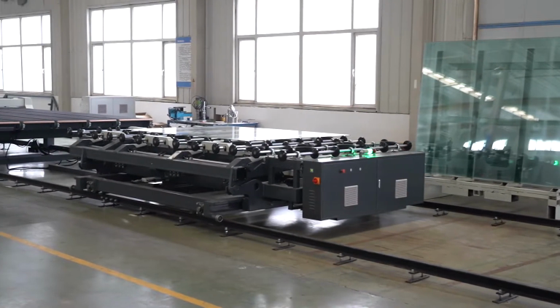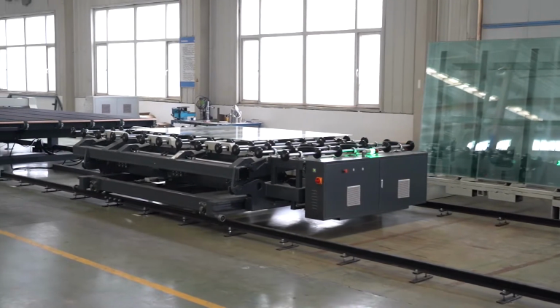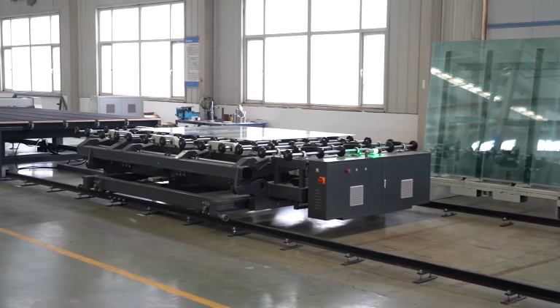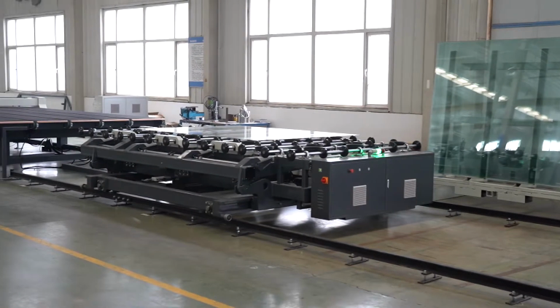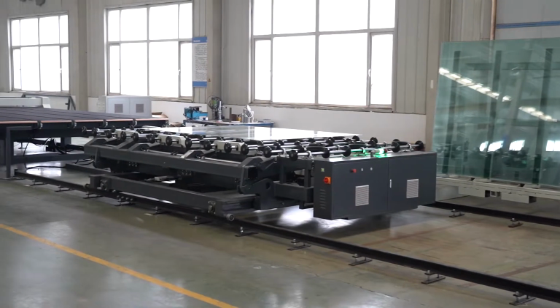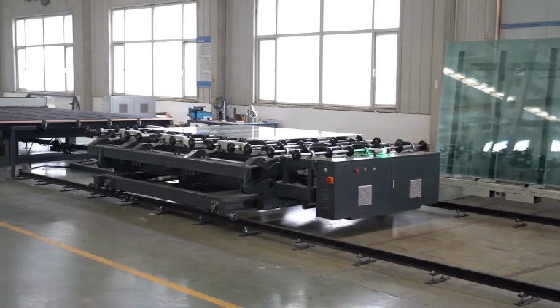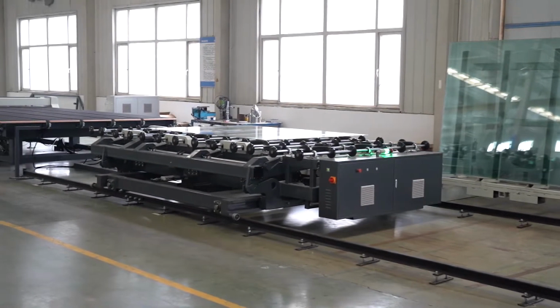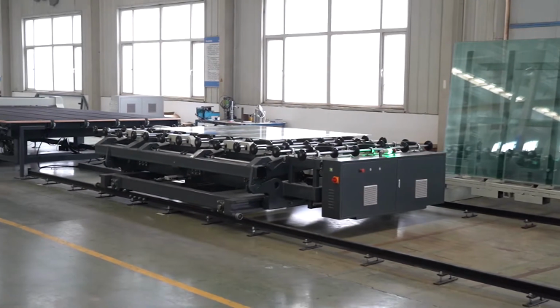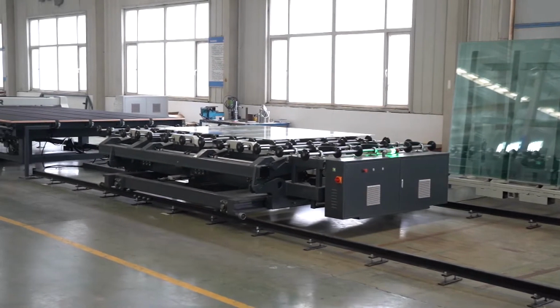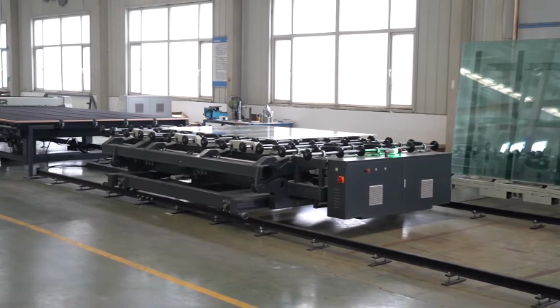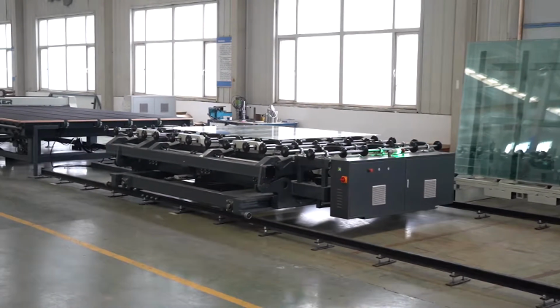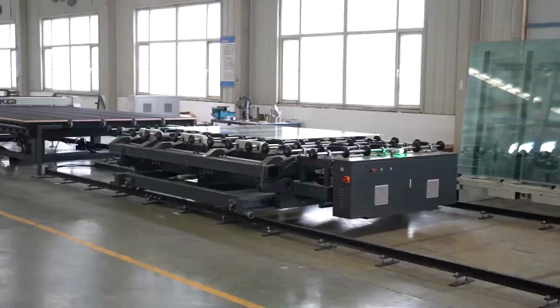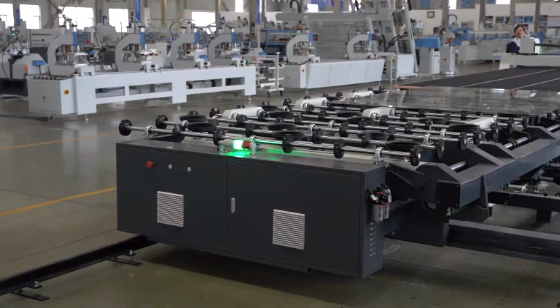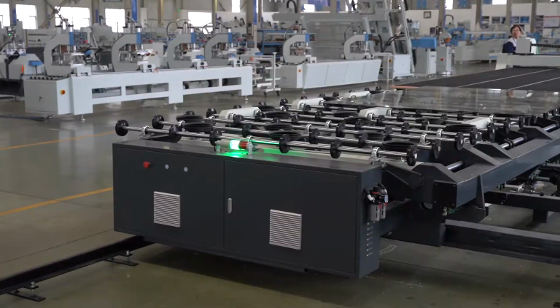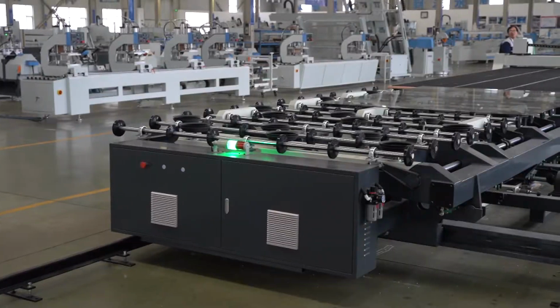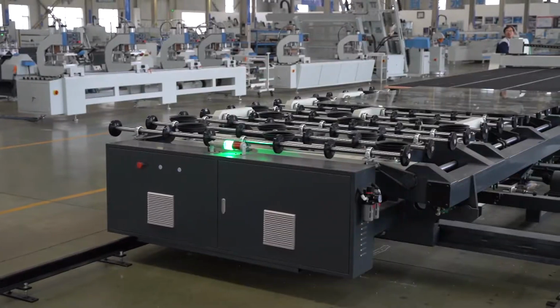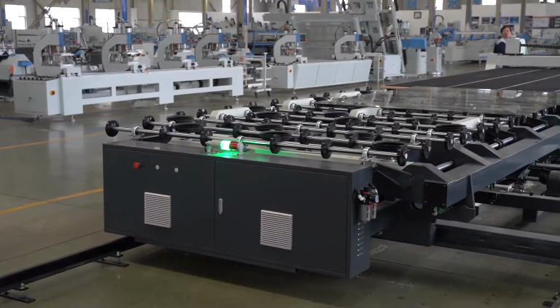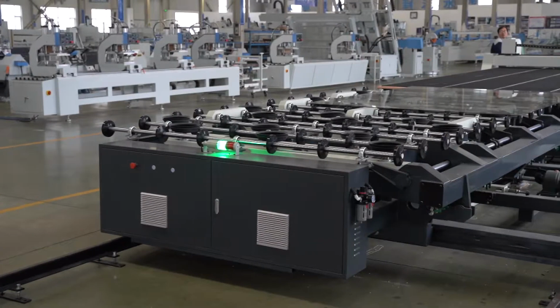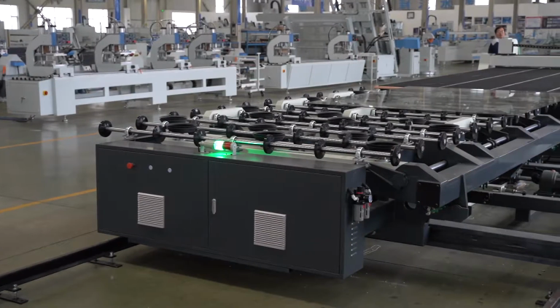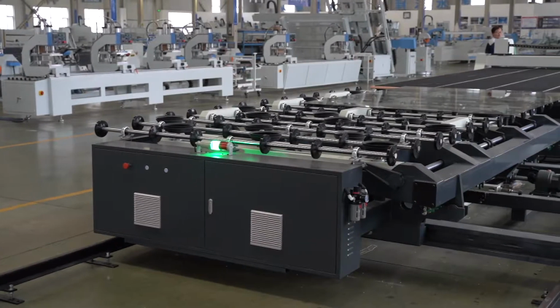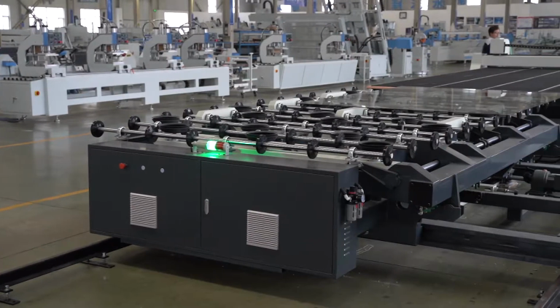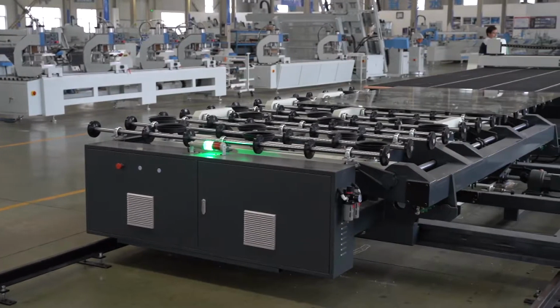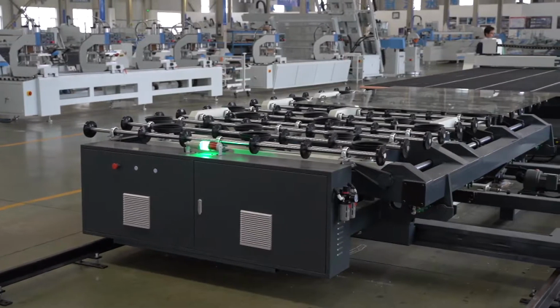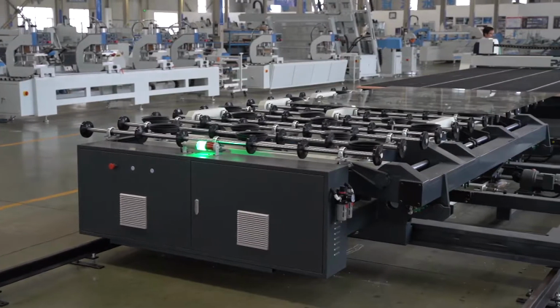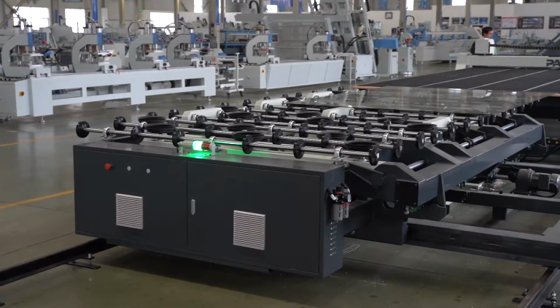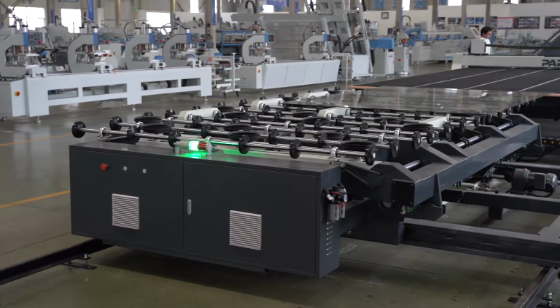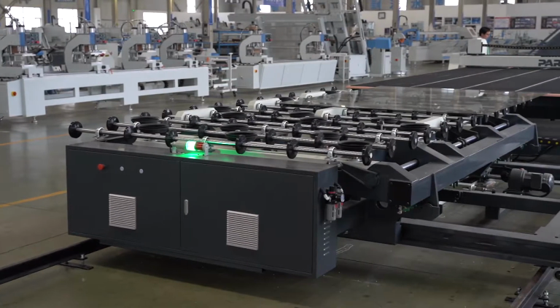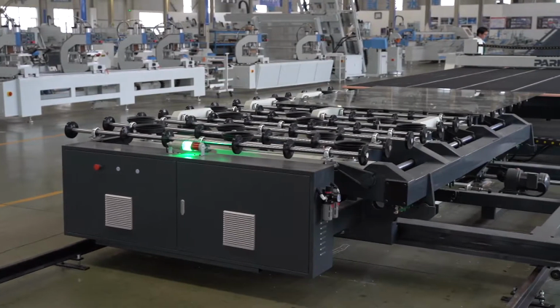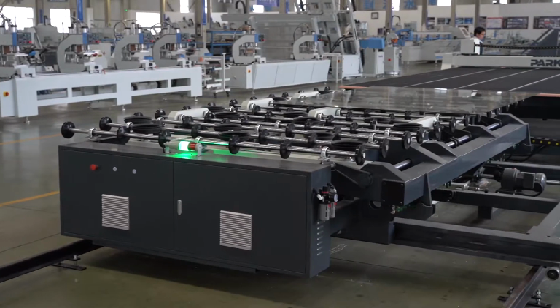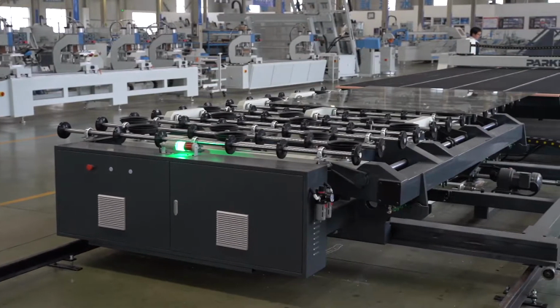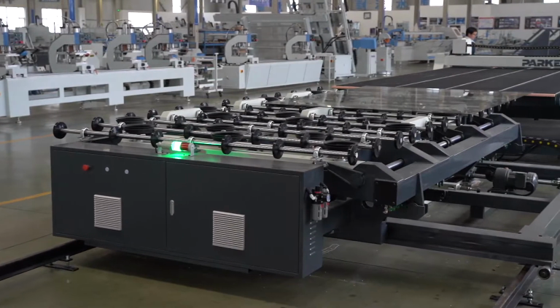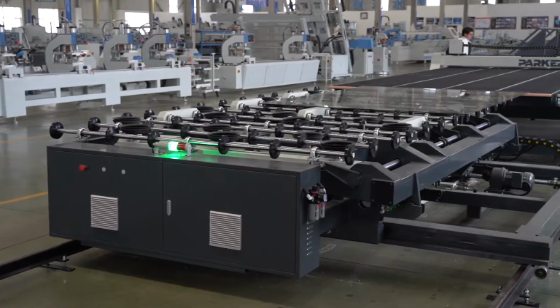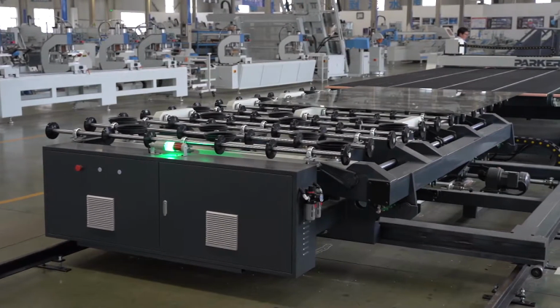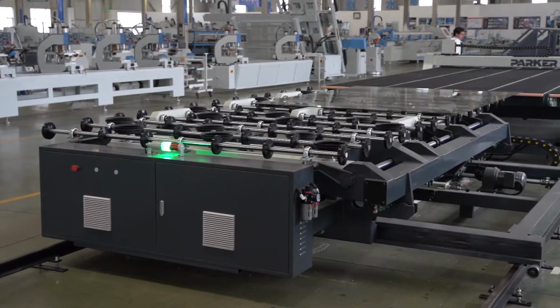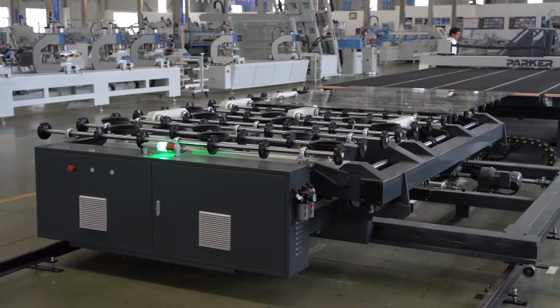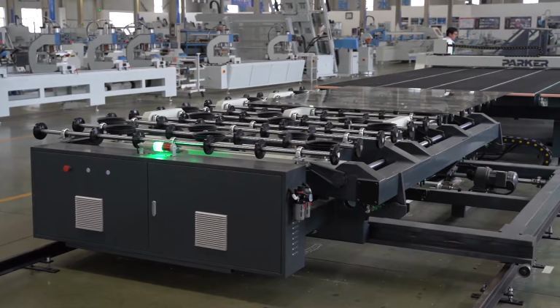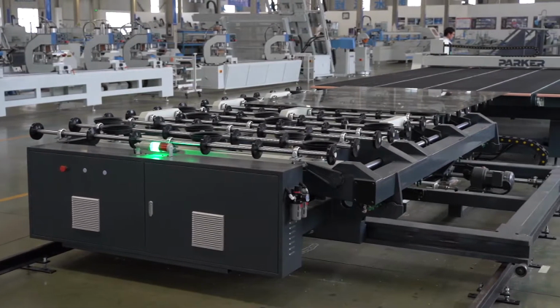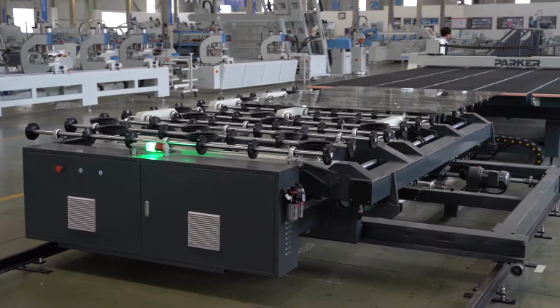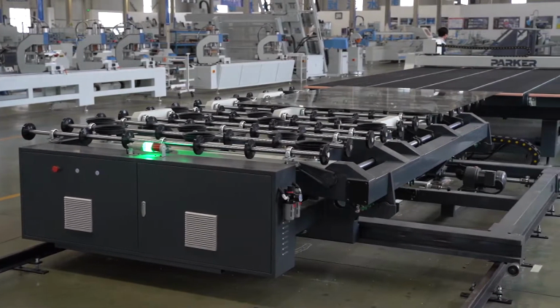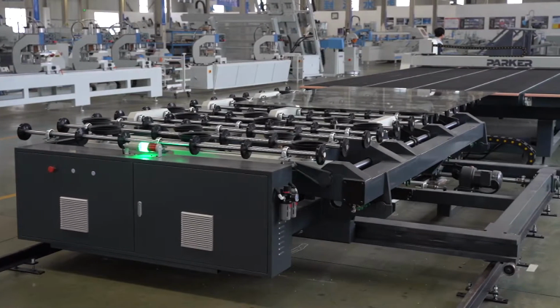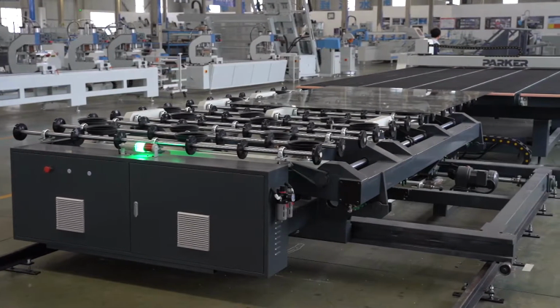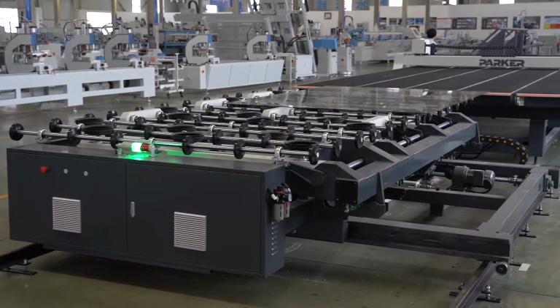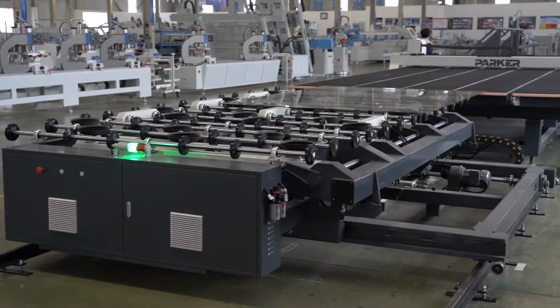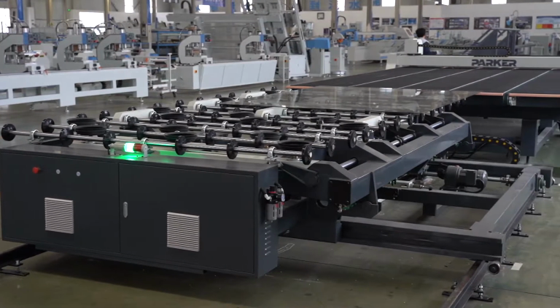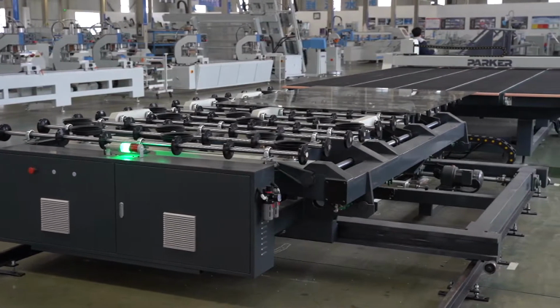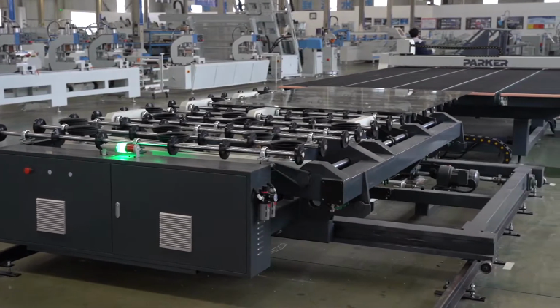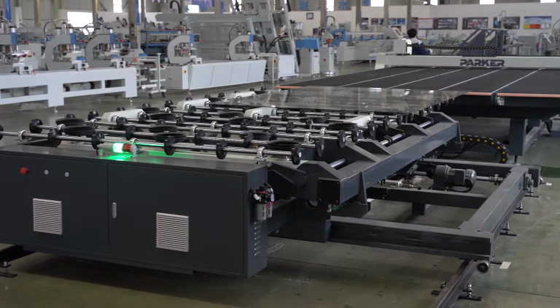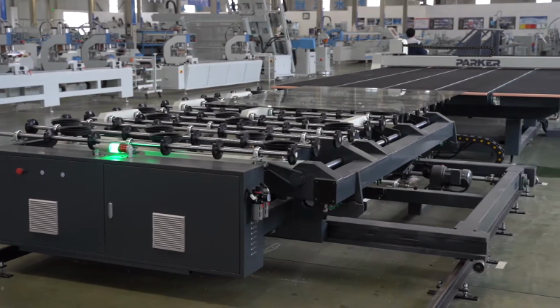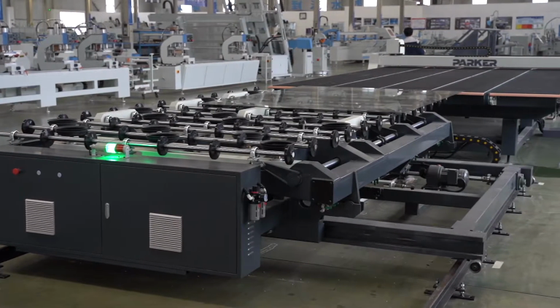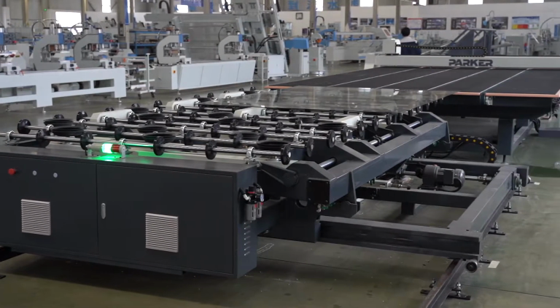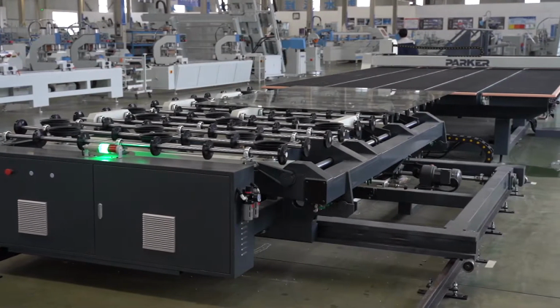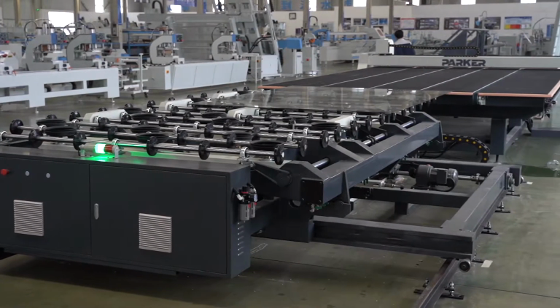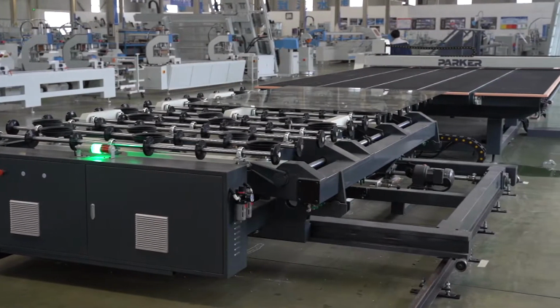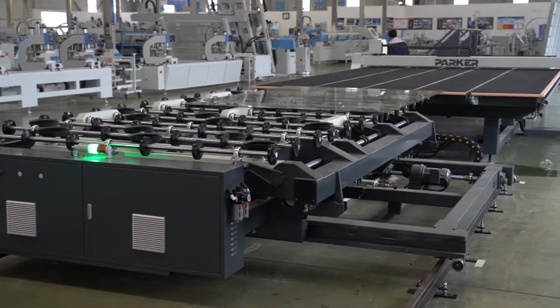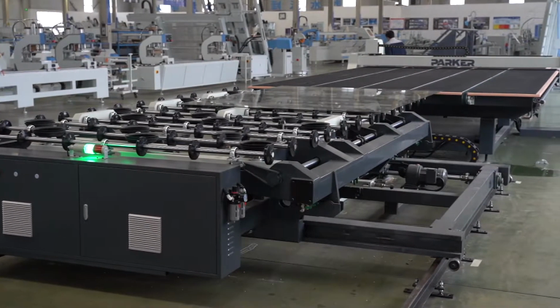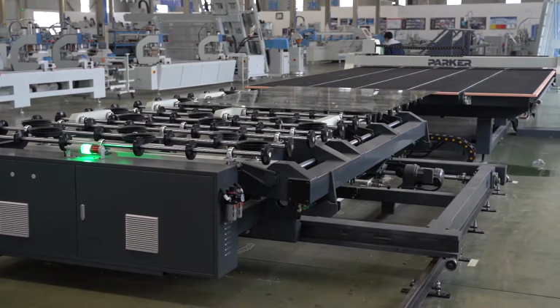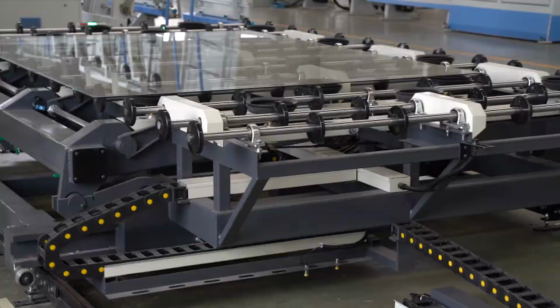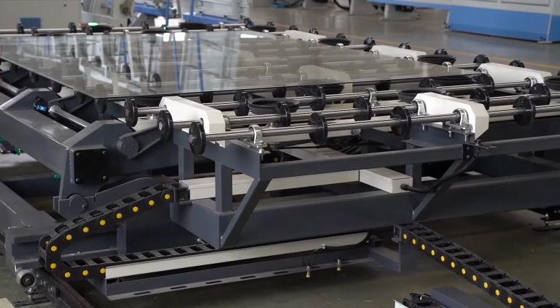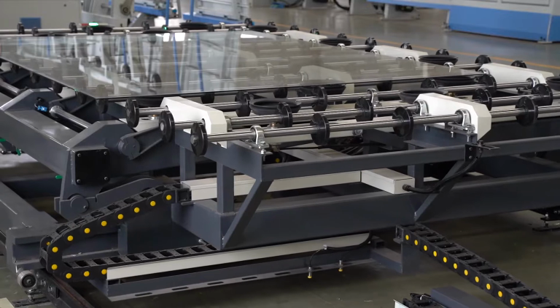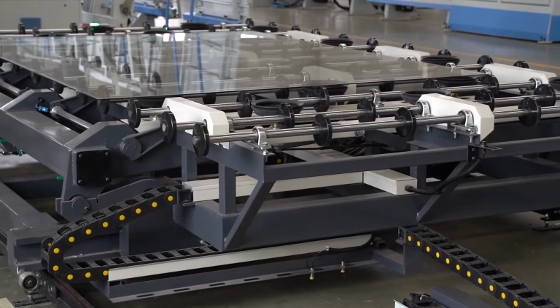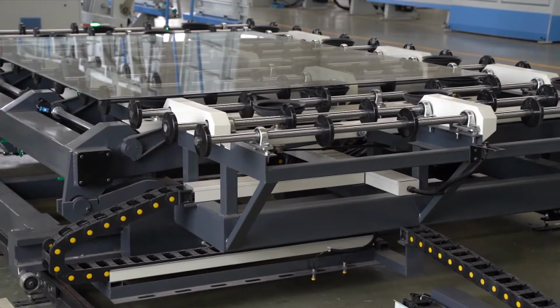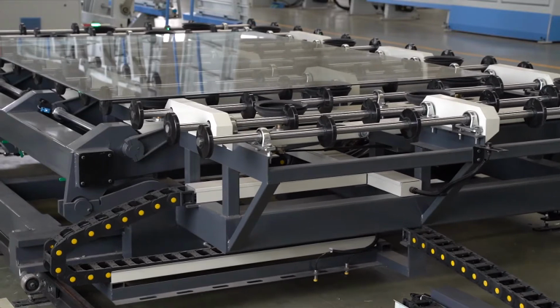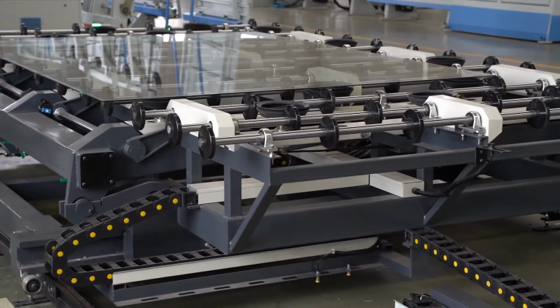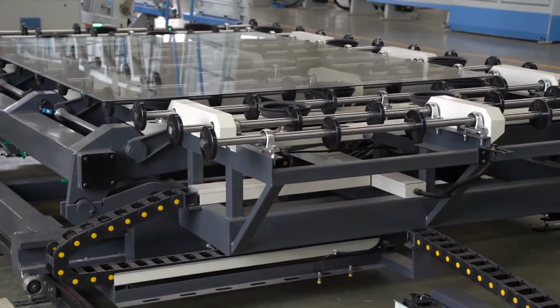PLC control. The main body moves on the double track, running stable and smoothly without any shake.